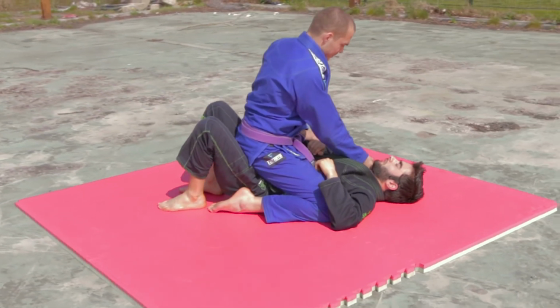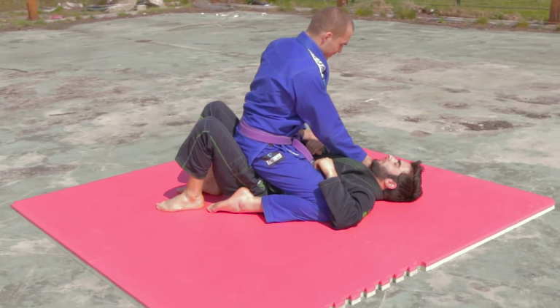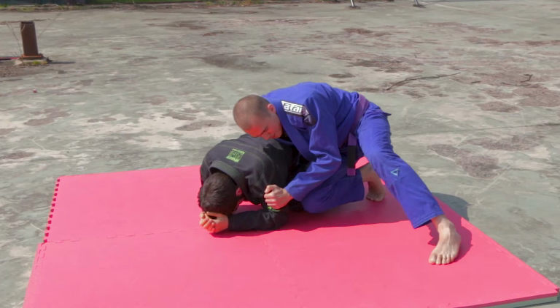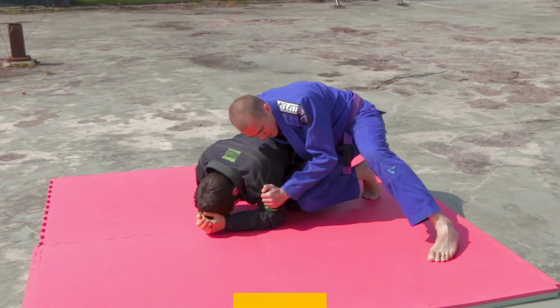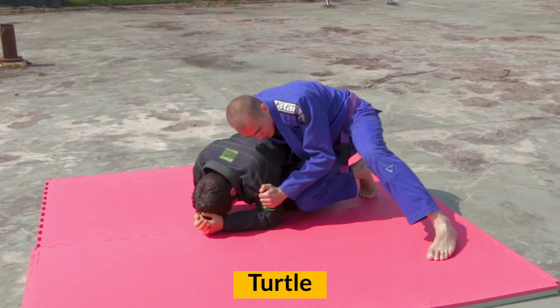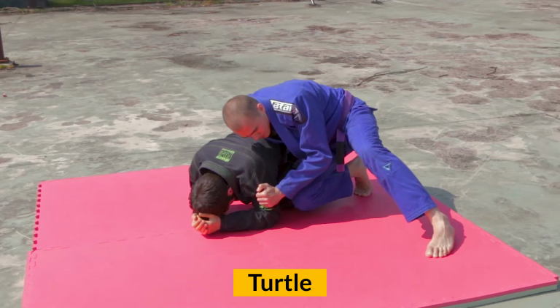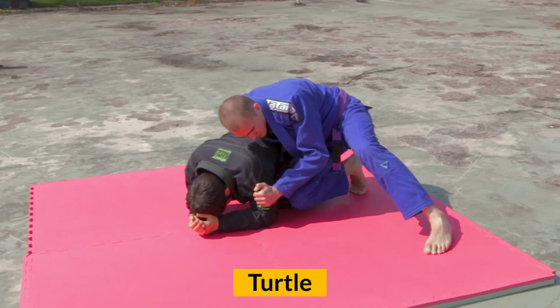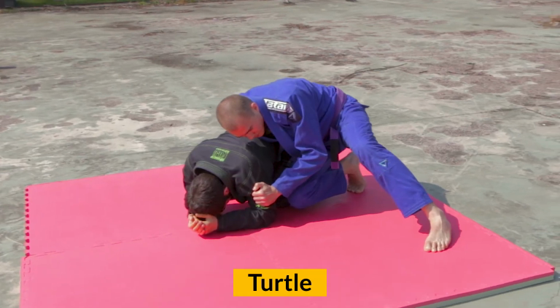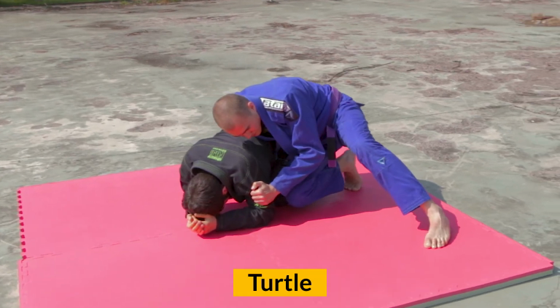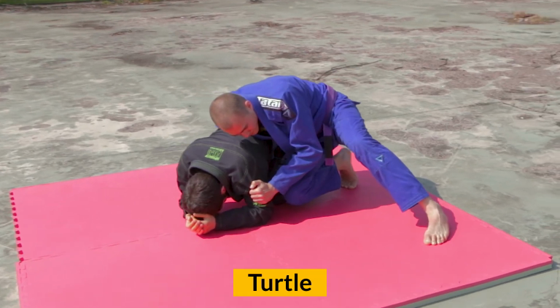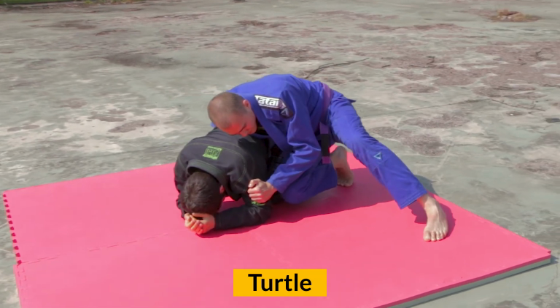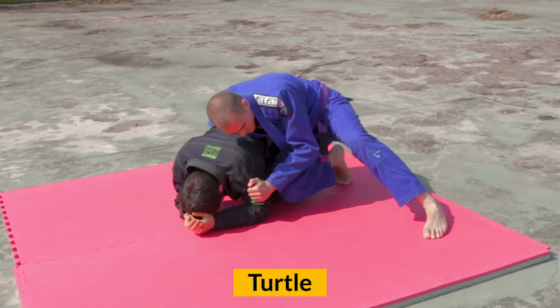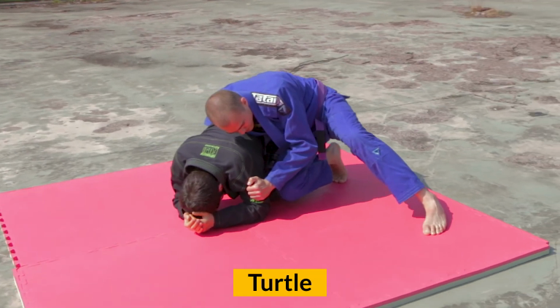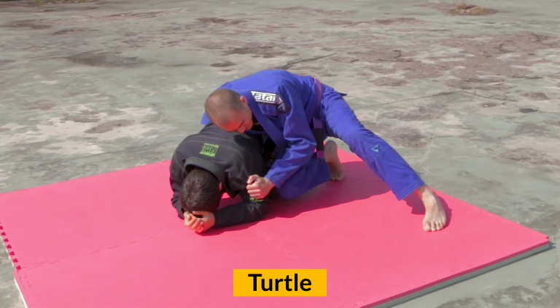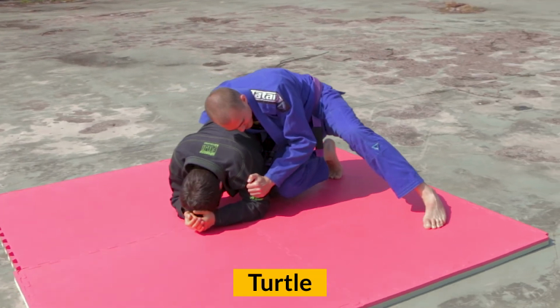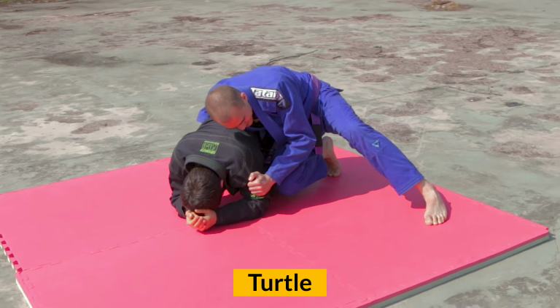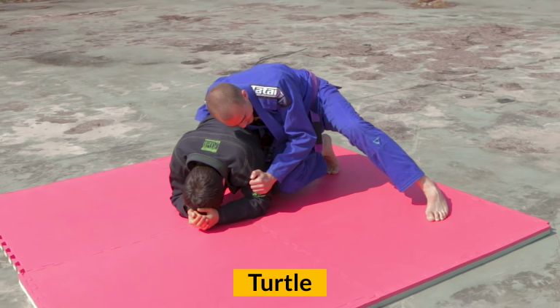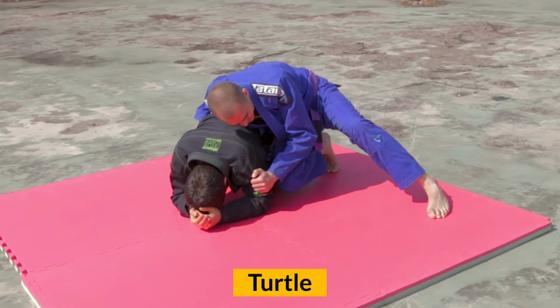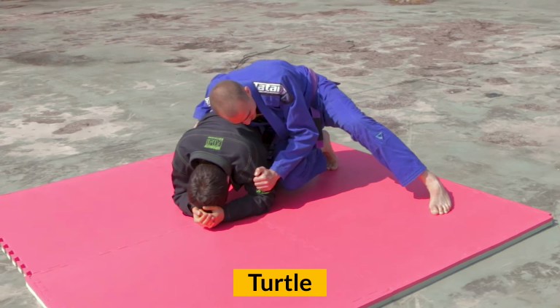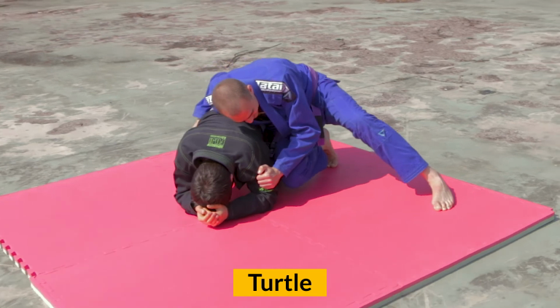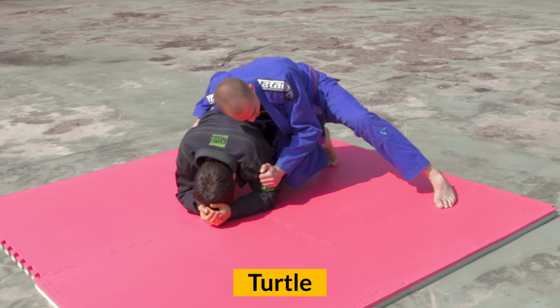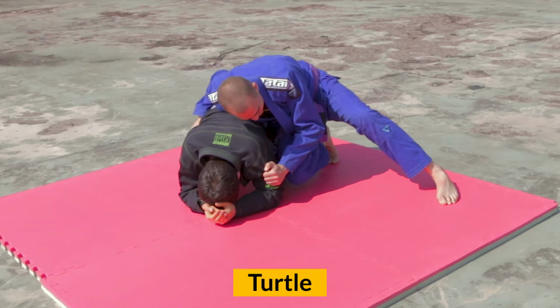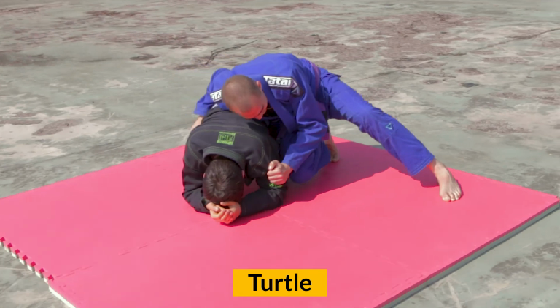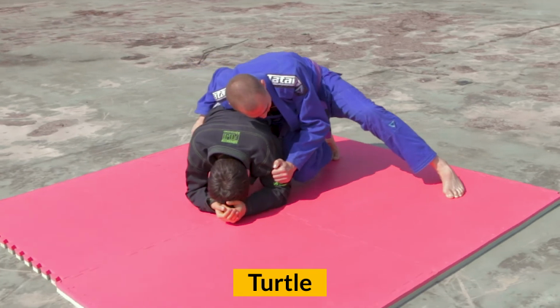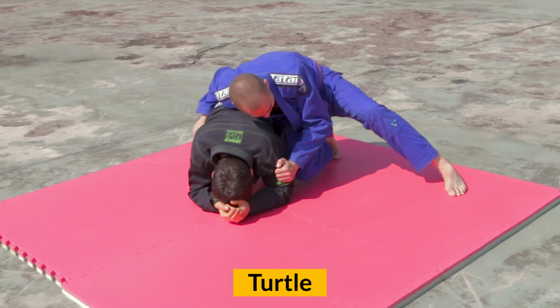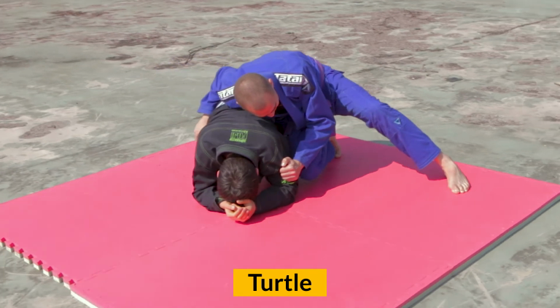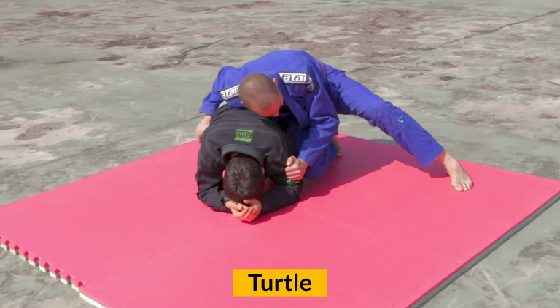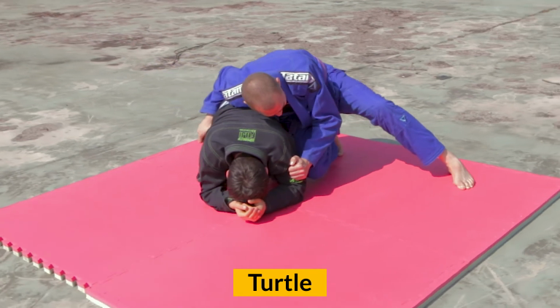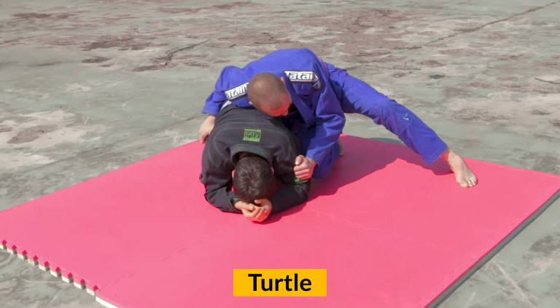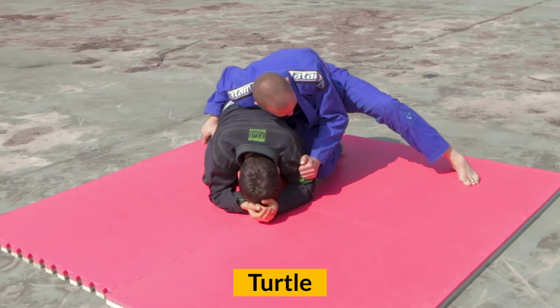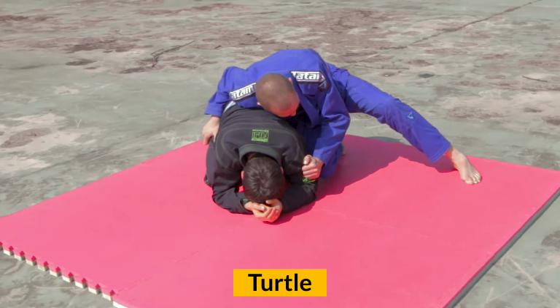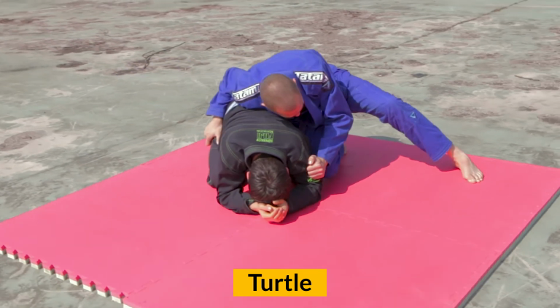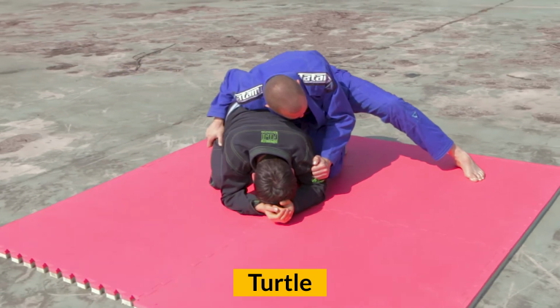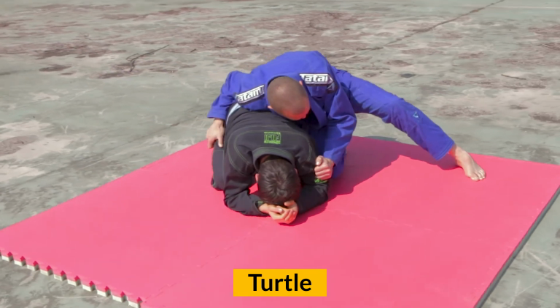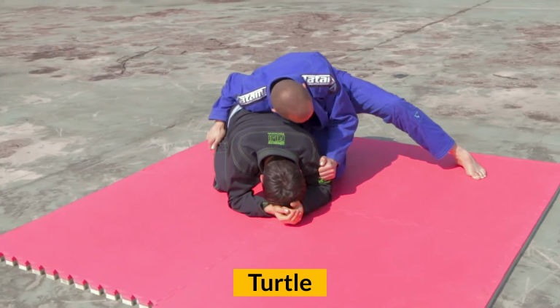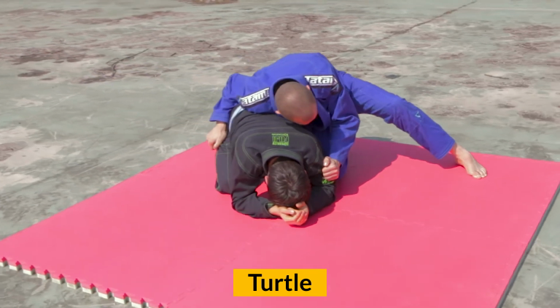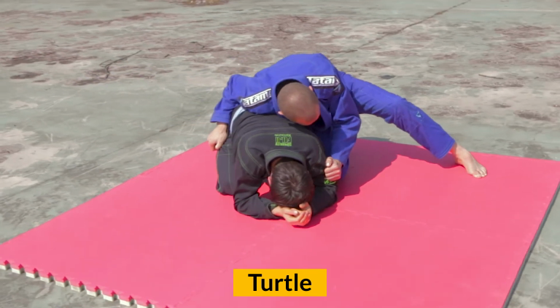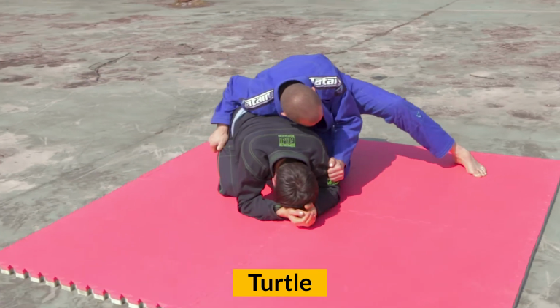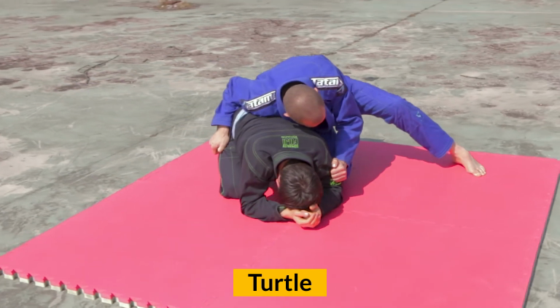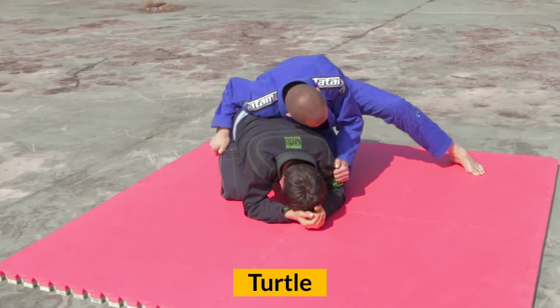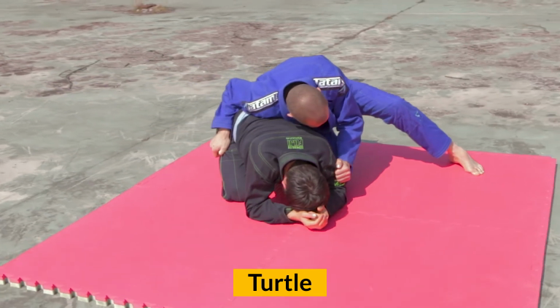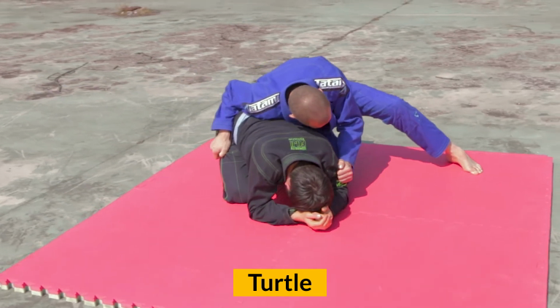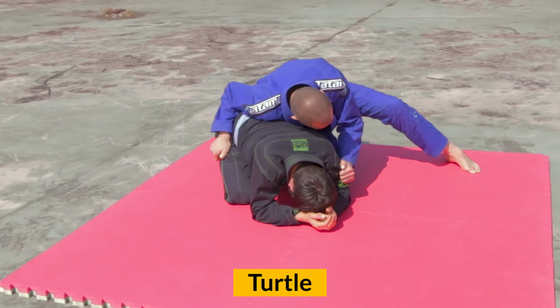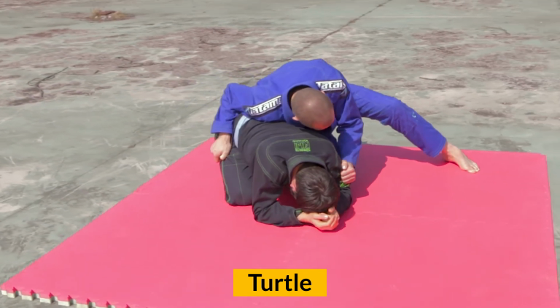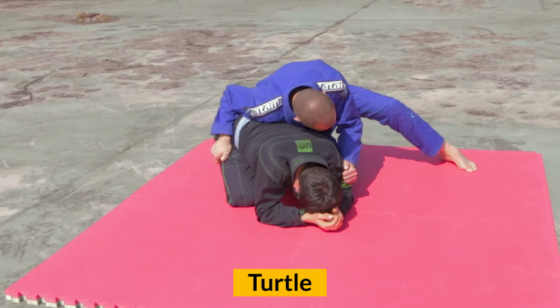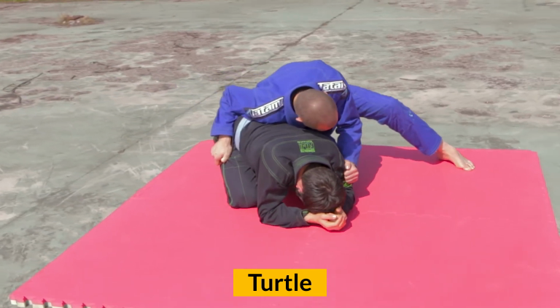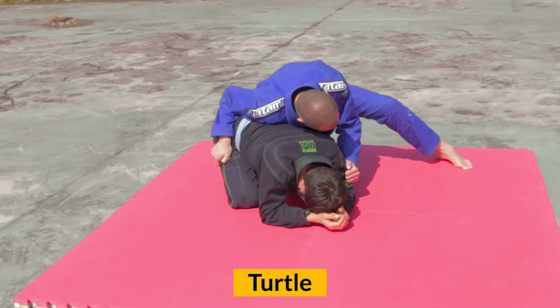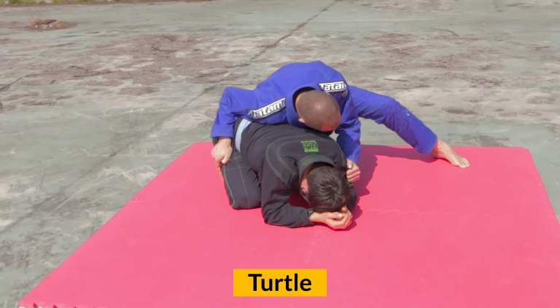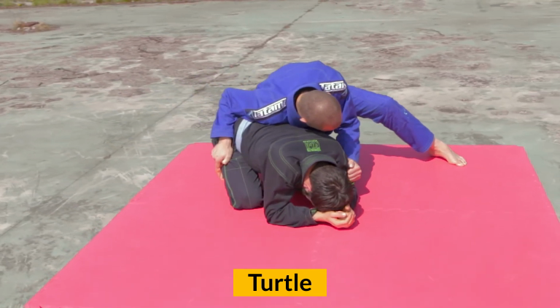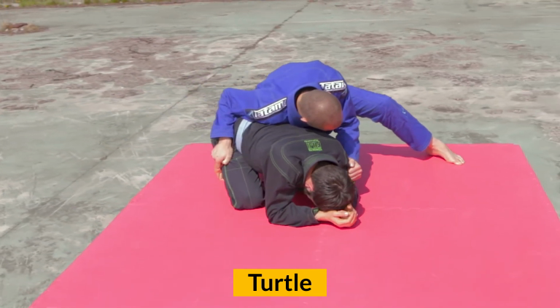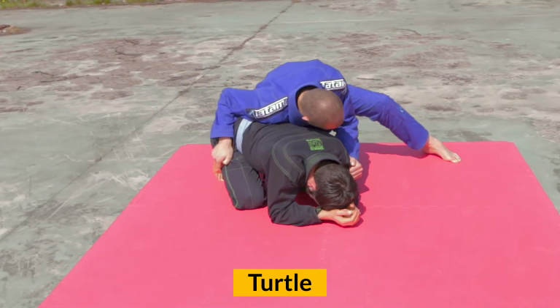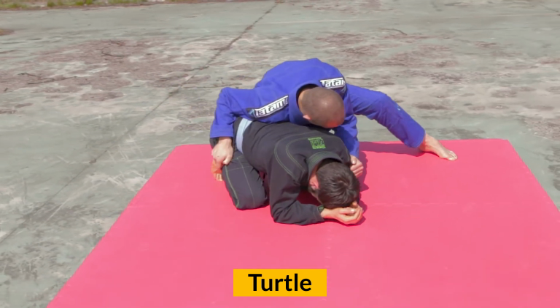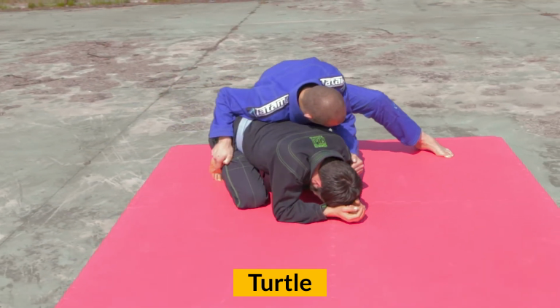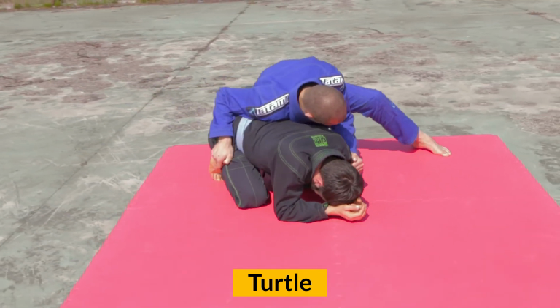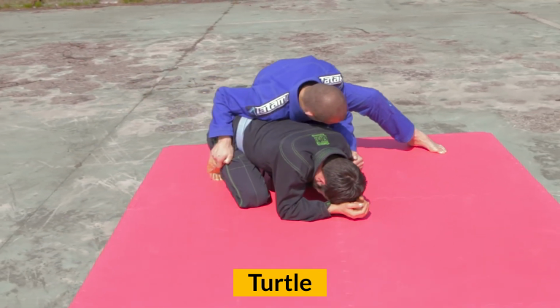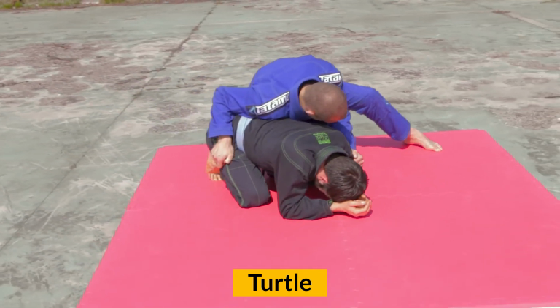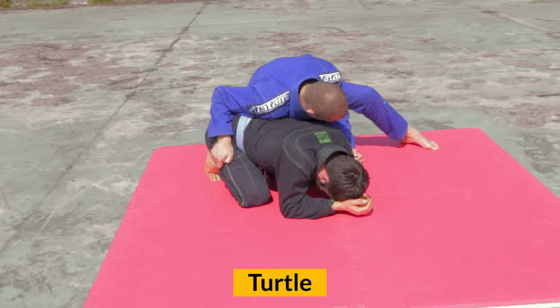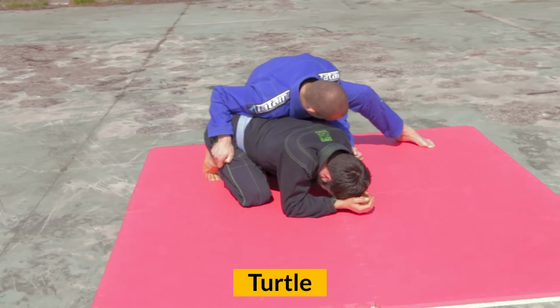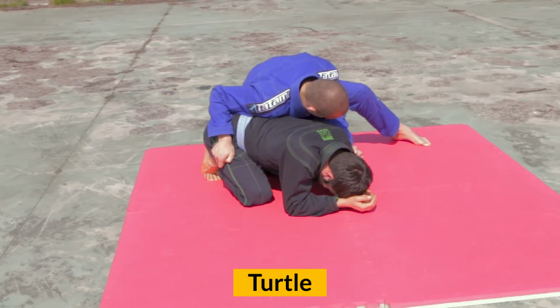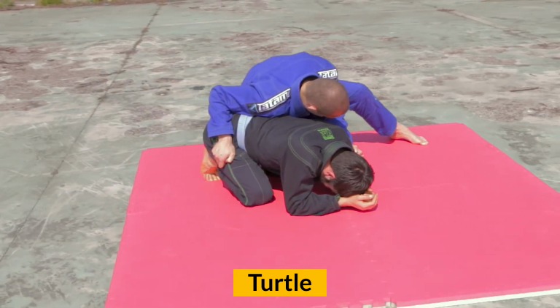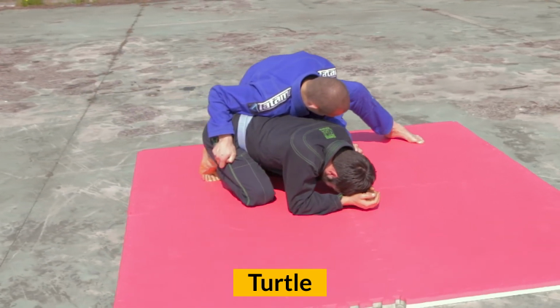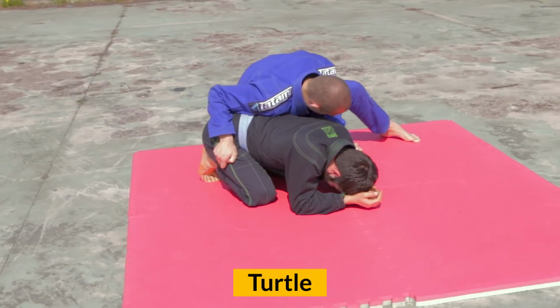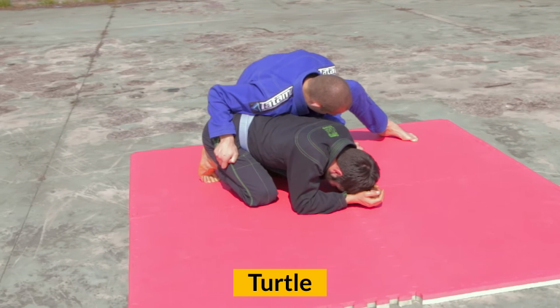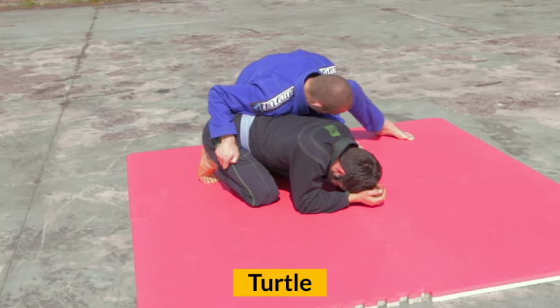In the turtle position, the bottom player is on all fours, where the top player usually tries to take the back or attack with submissions.